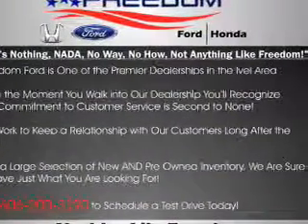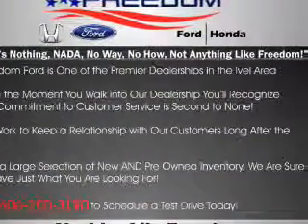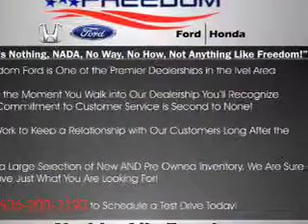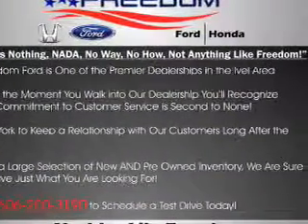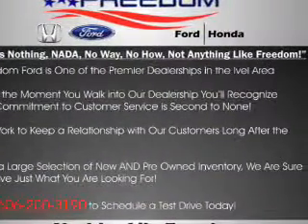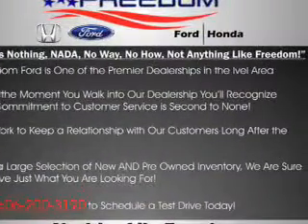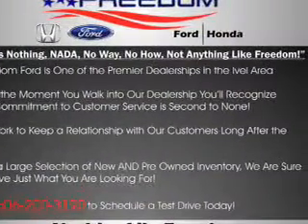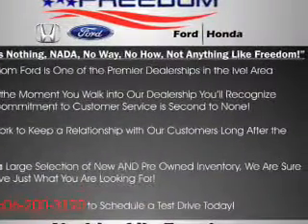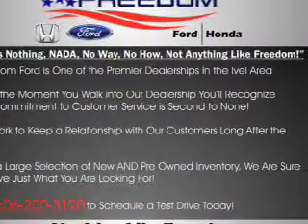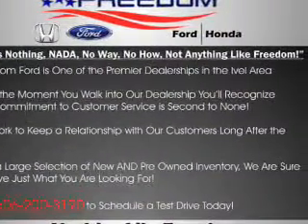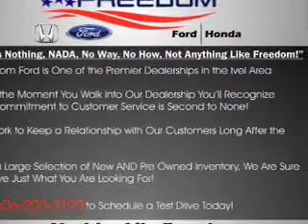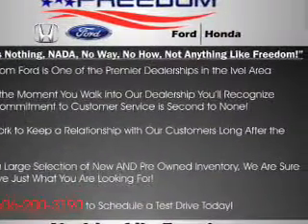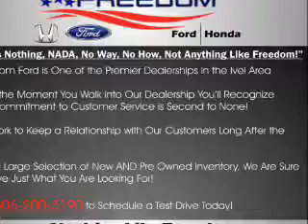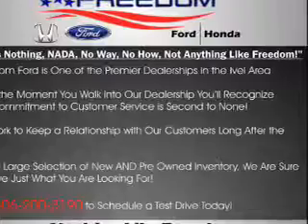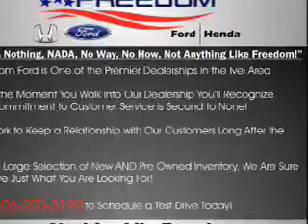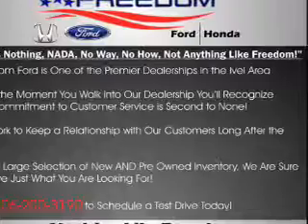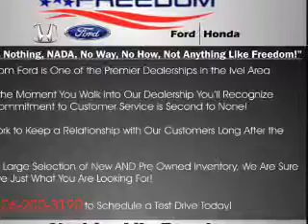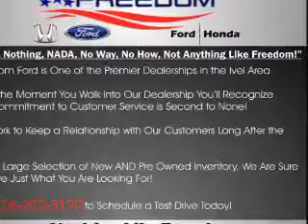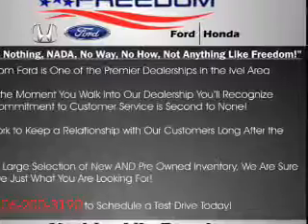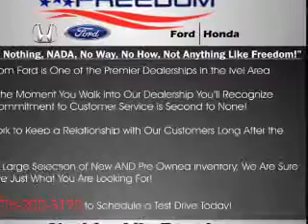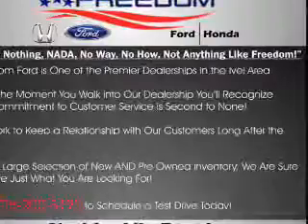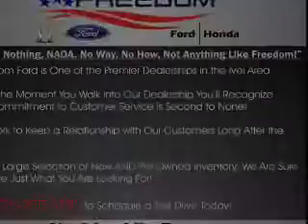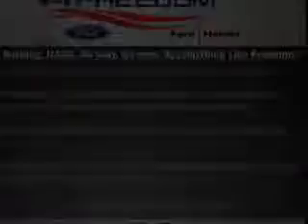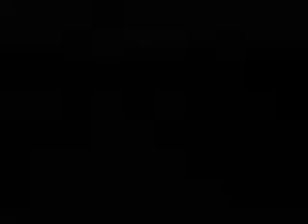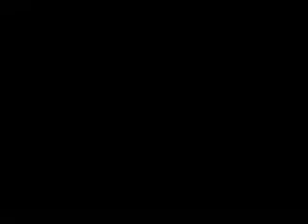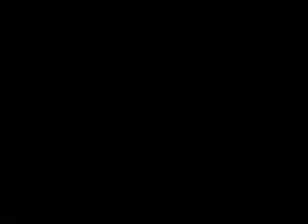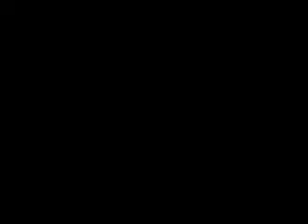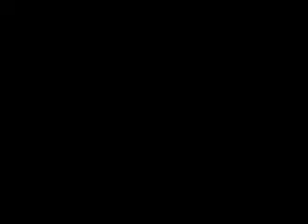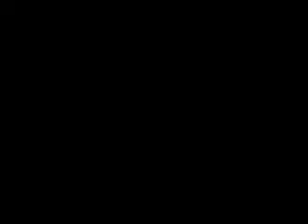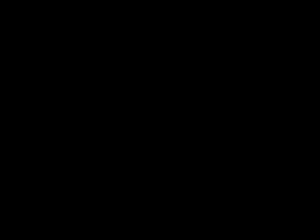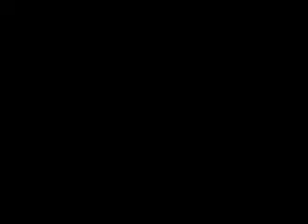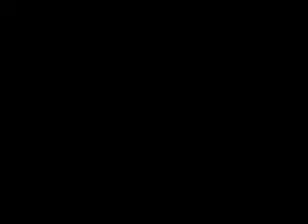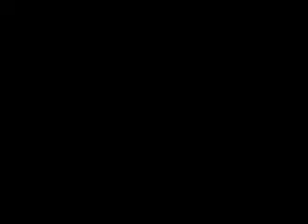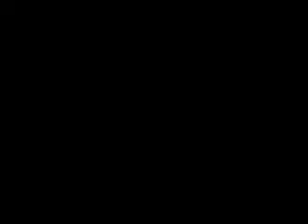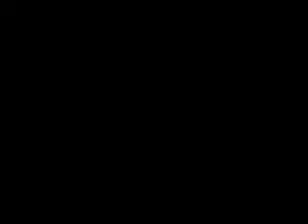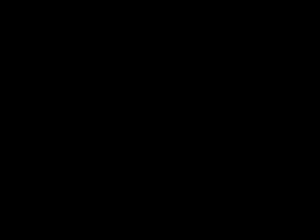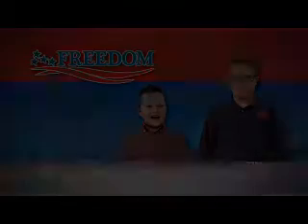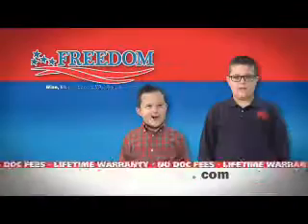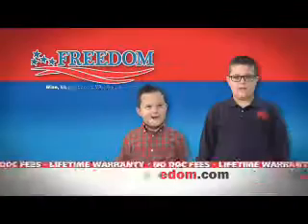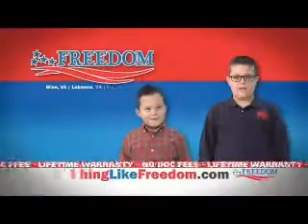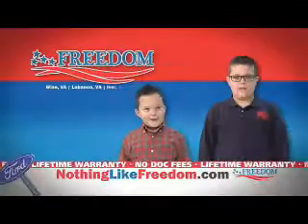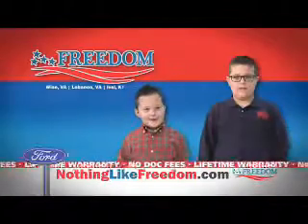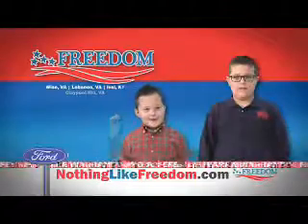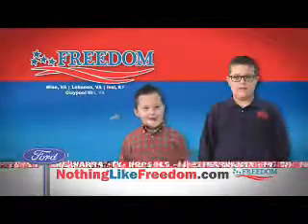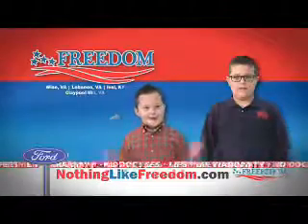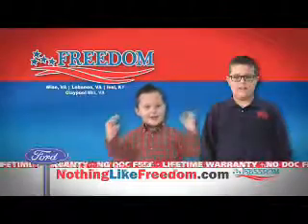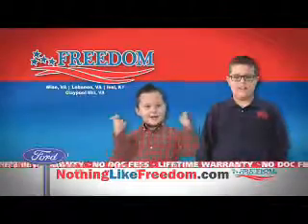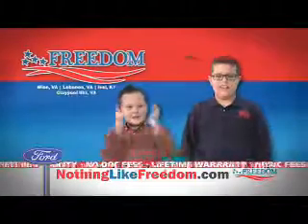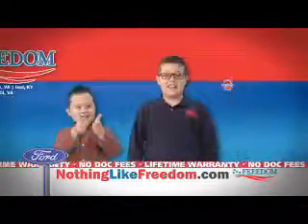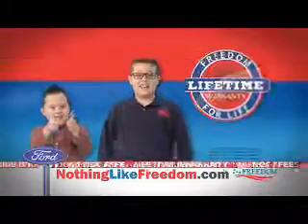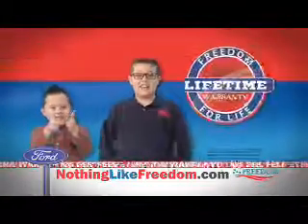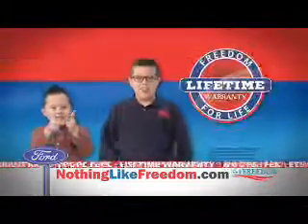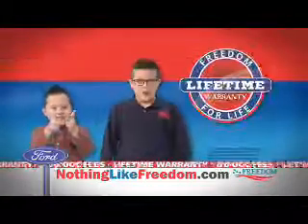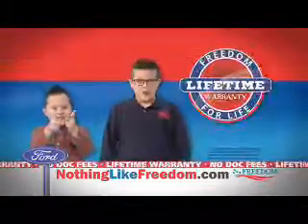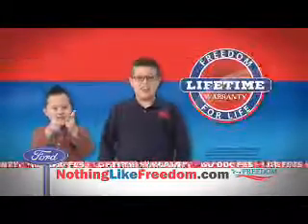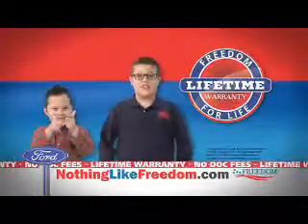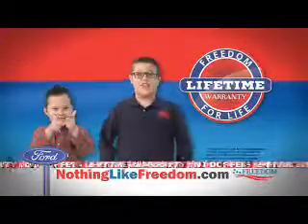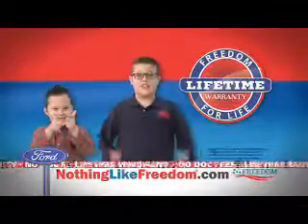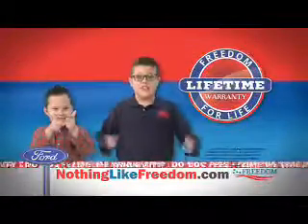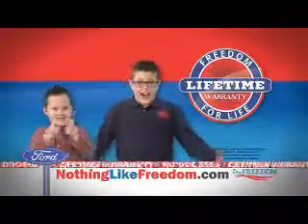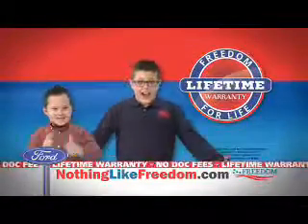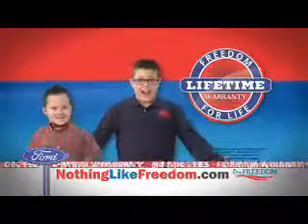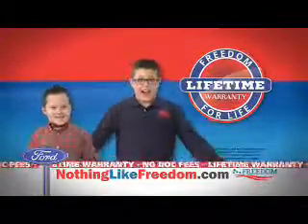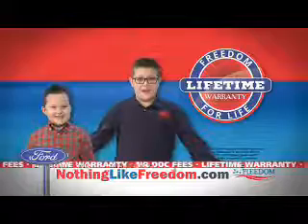Call or click to contact us today. At Freedom Flight, get a warranty for life.